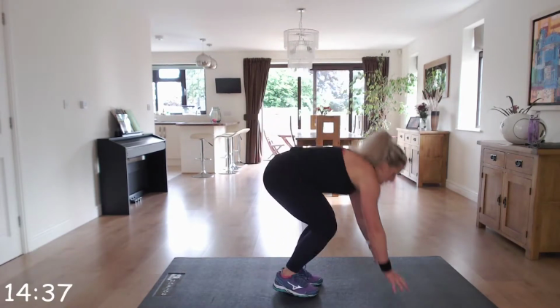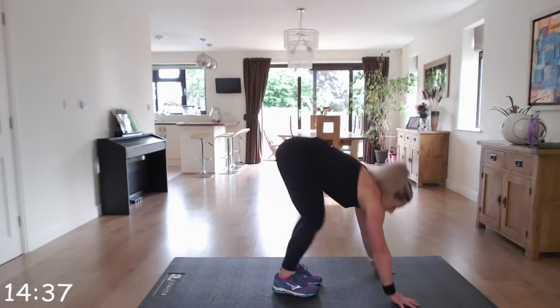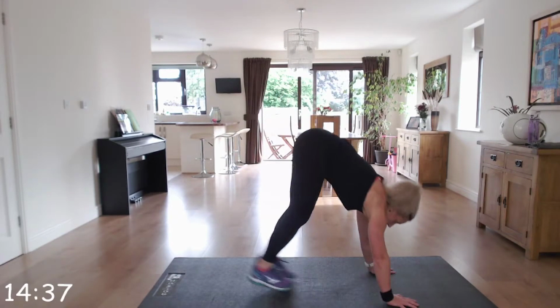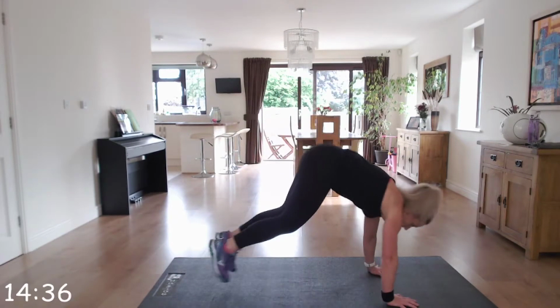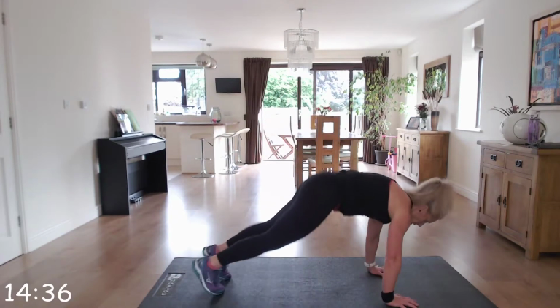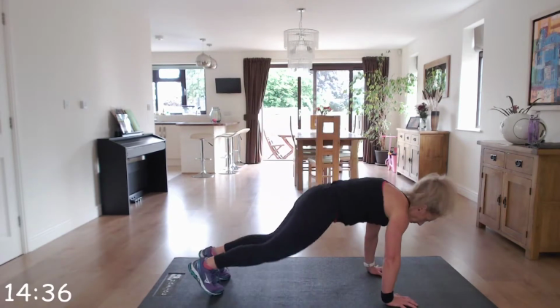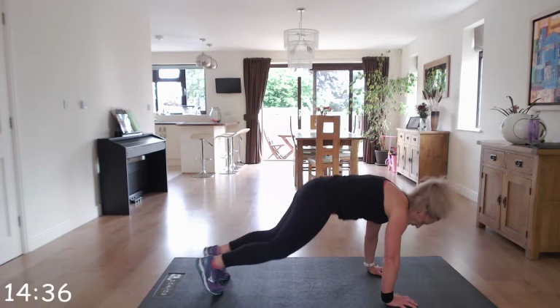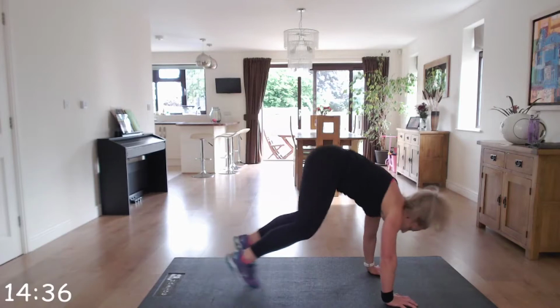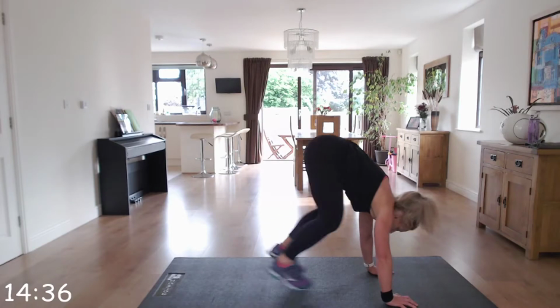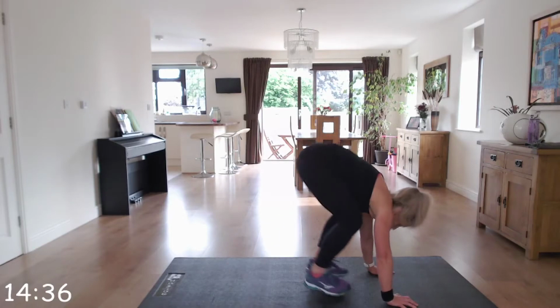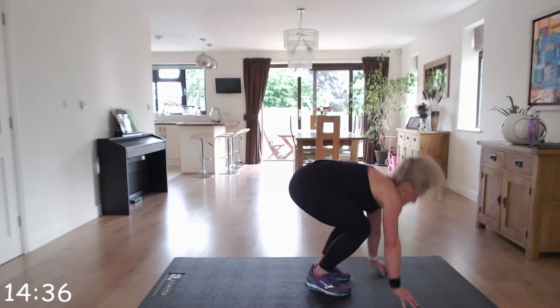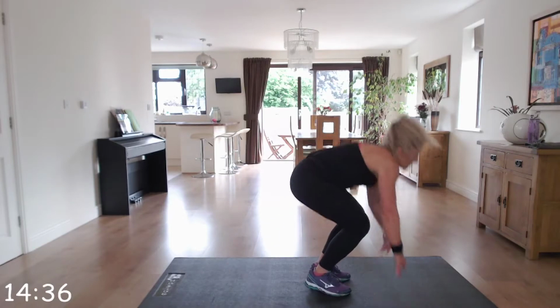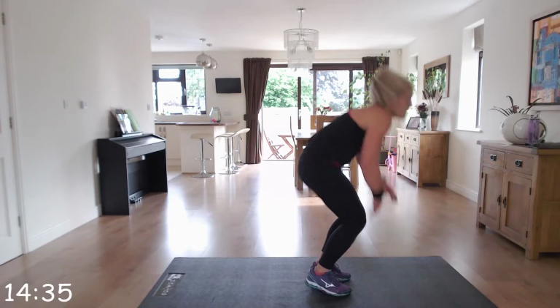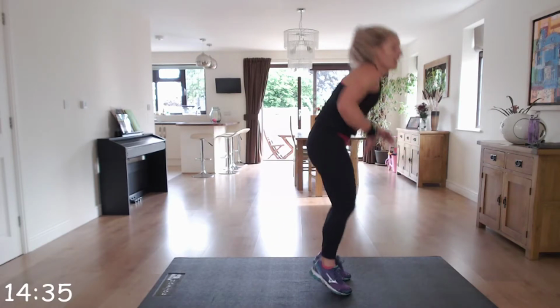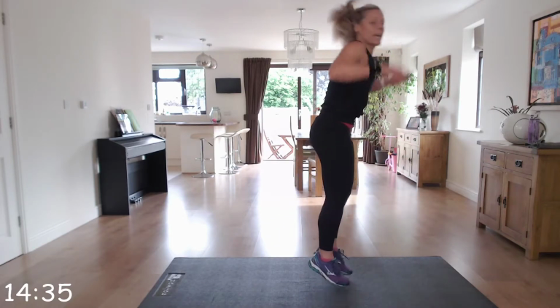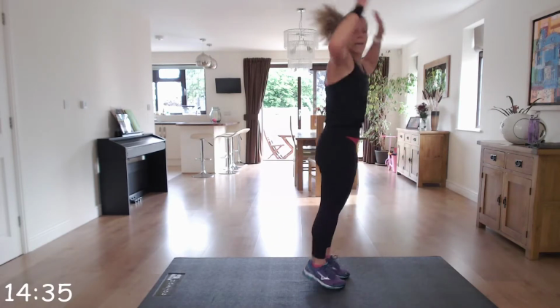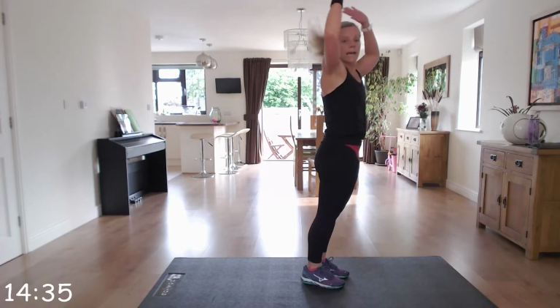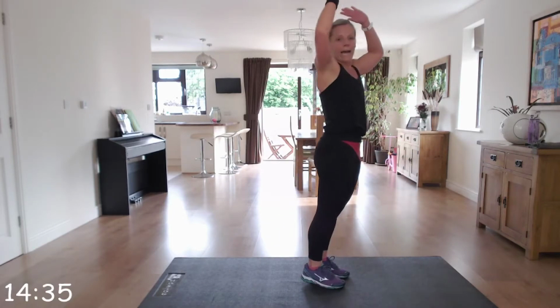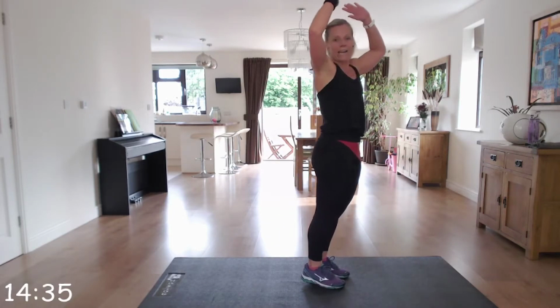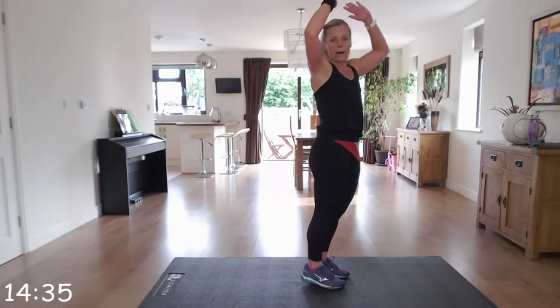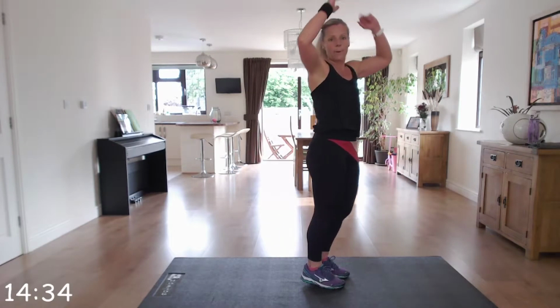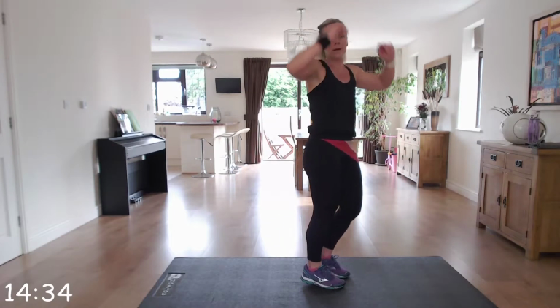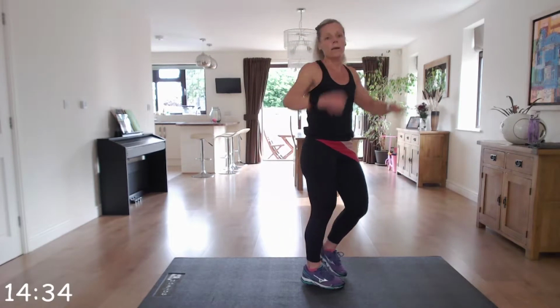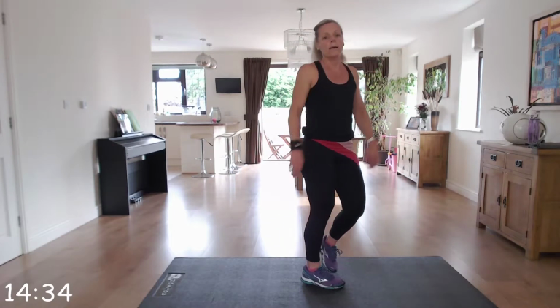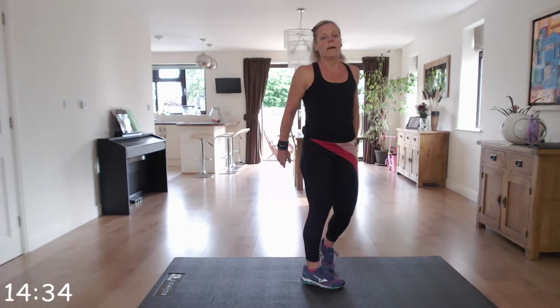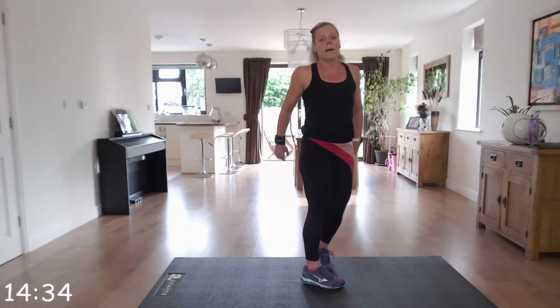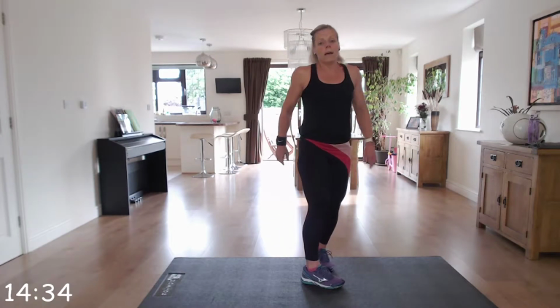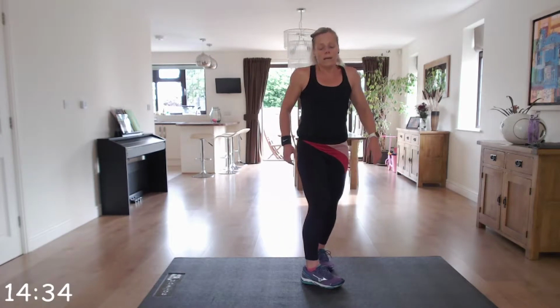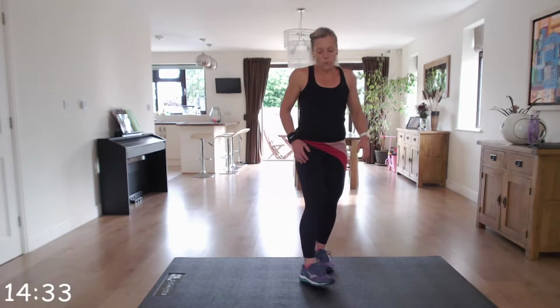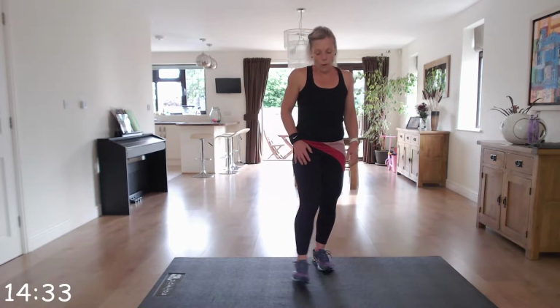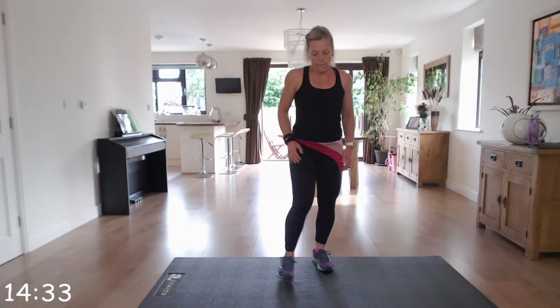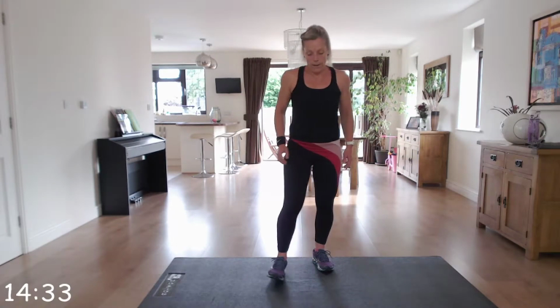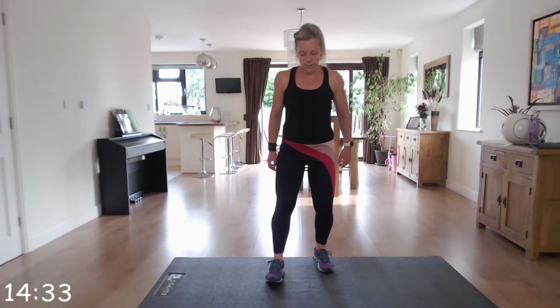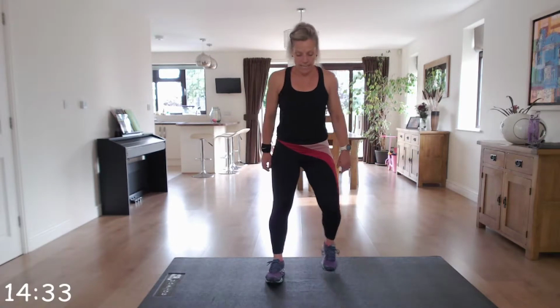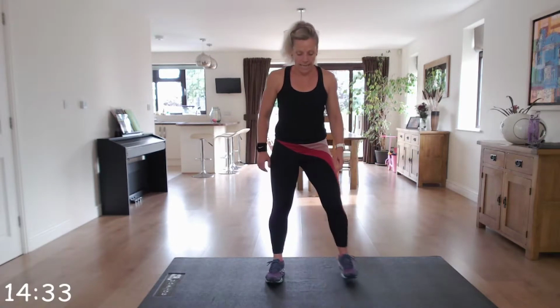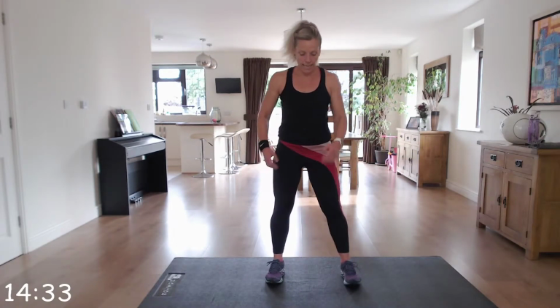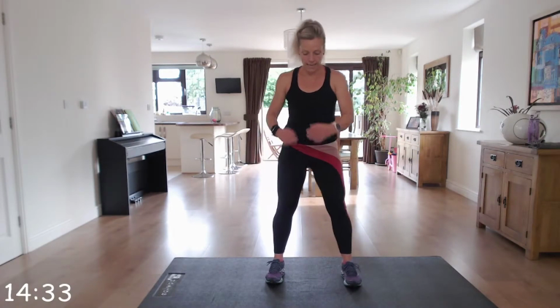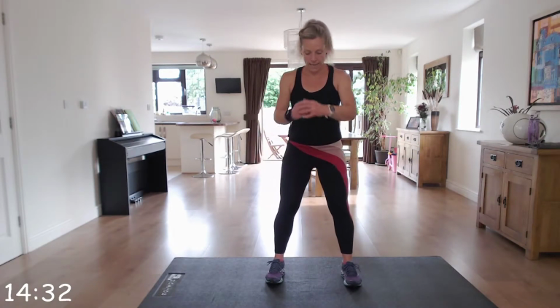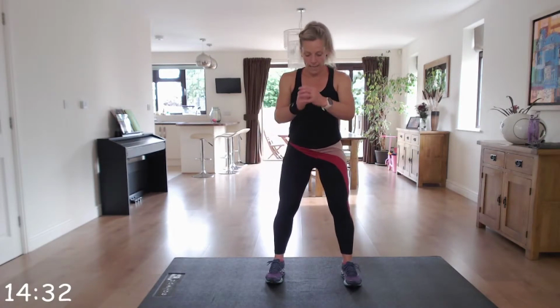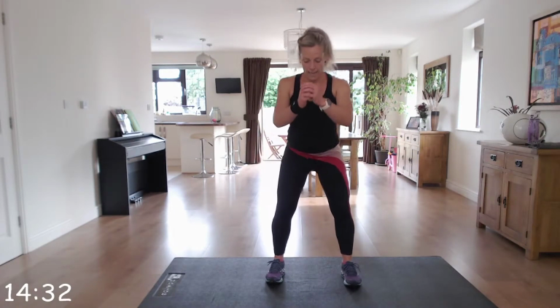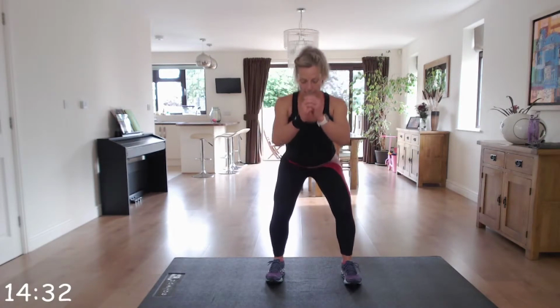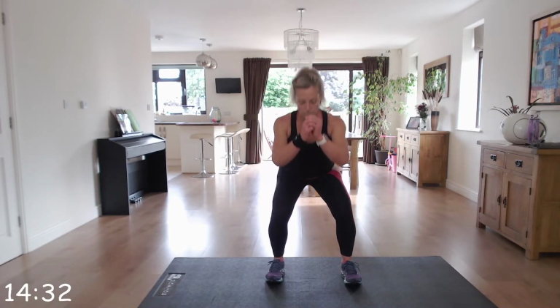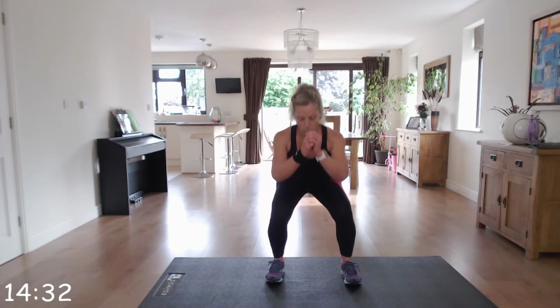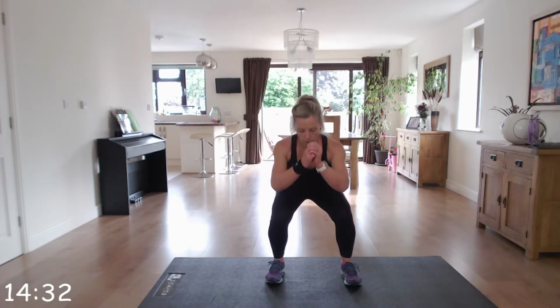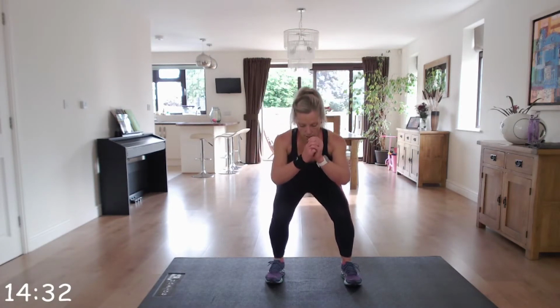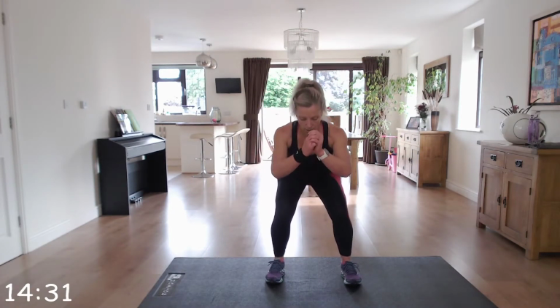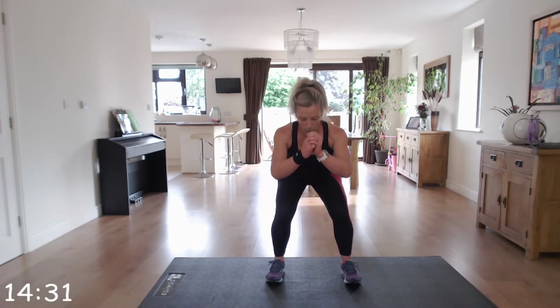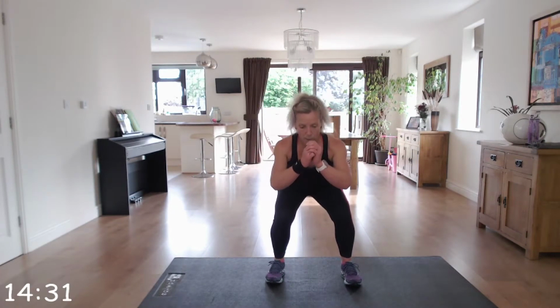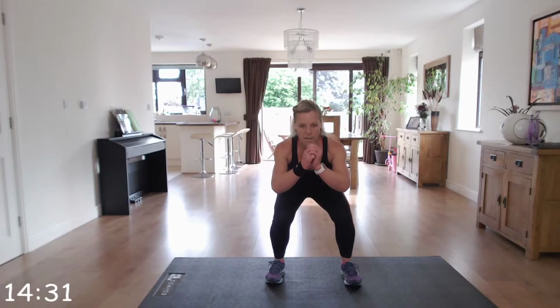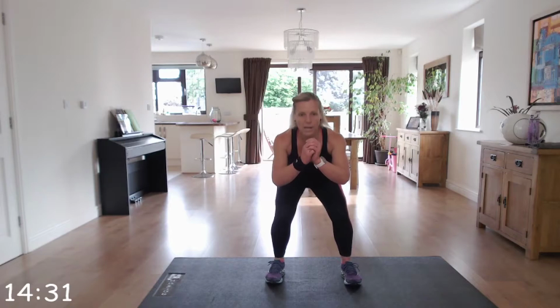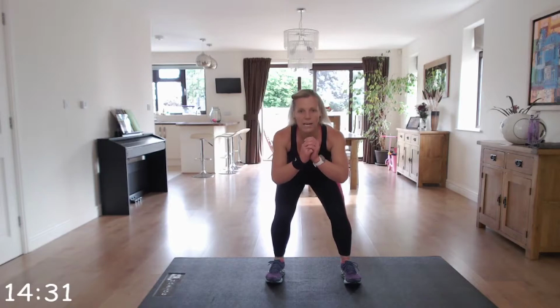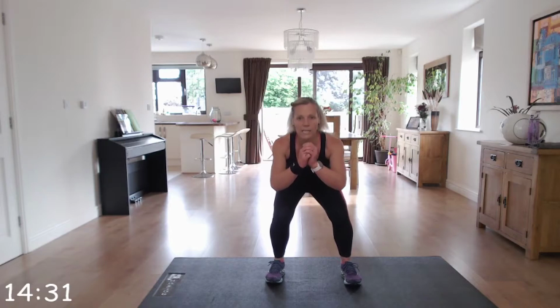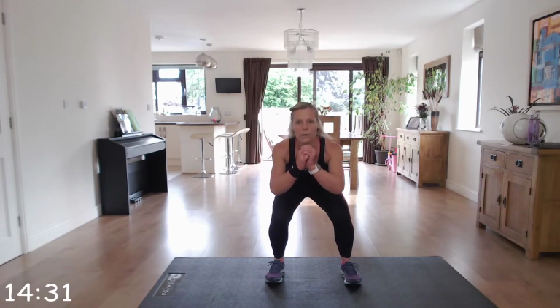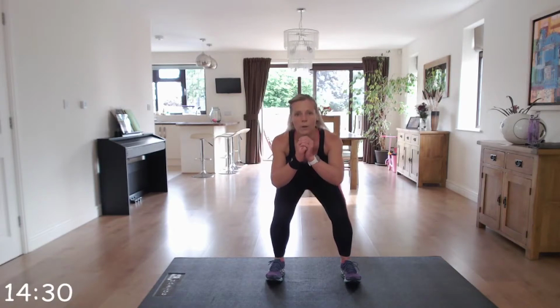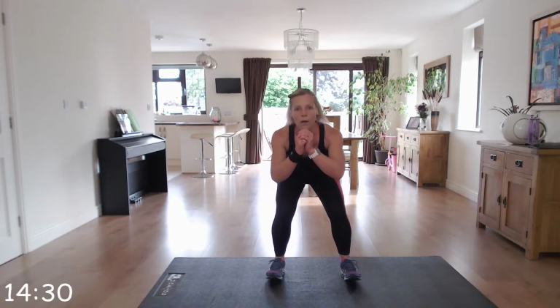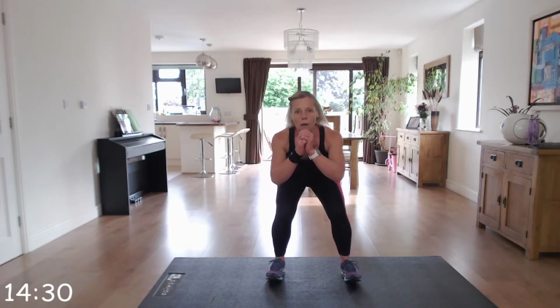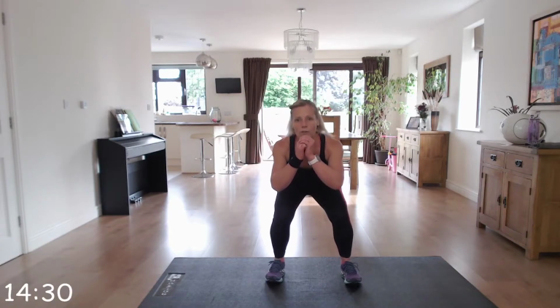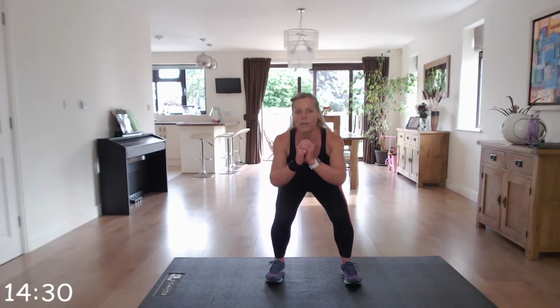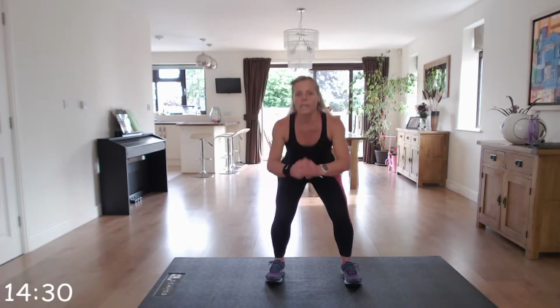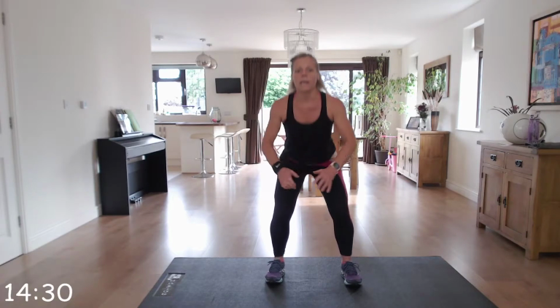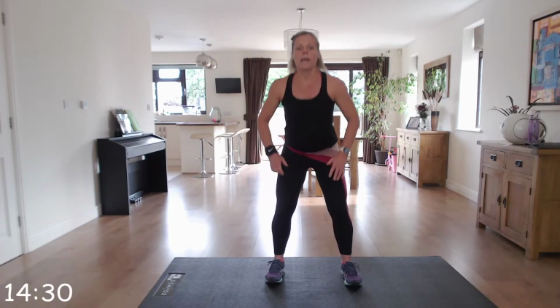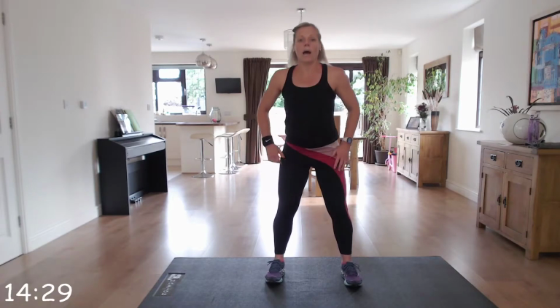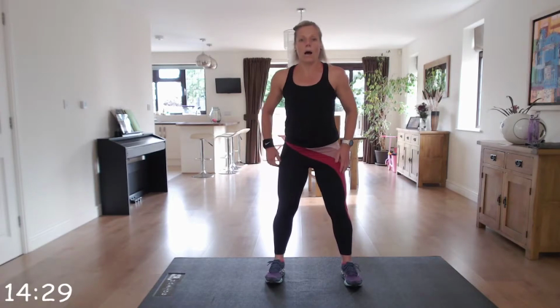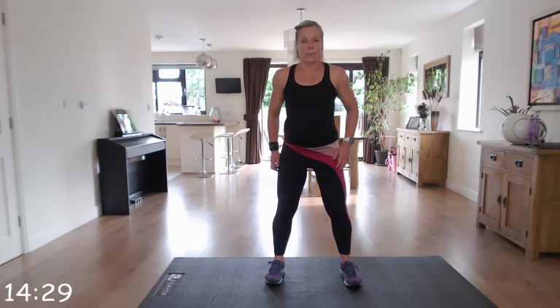Down into a burpee and up. Then squat pulse — squat, pulse one, two, three, and stand up.